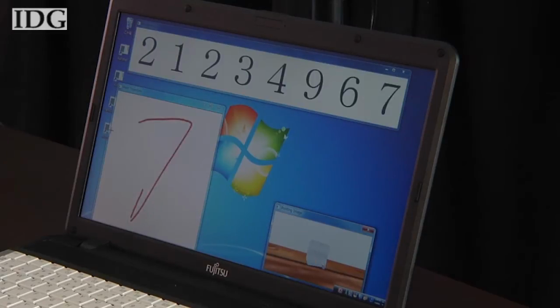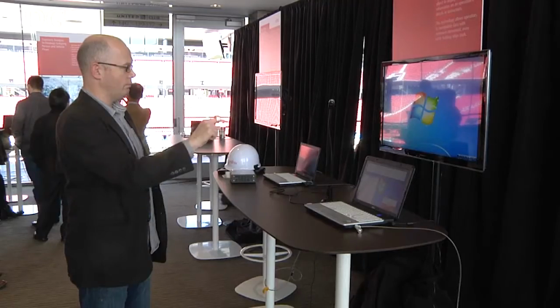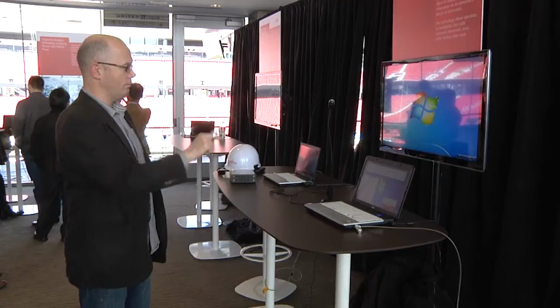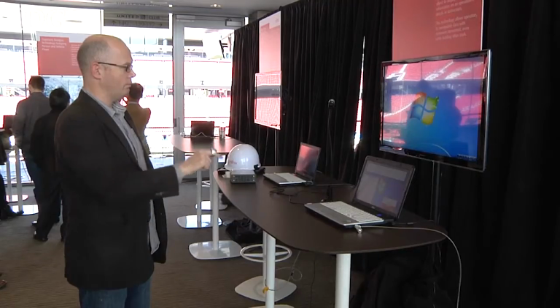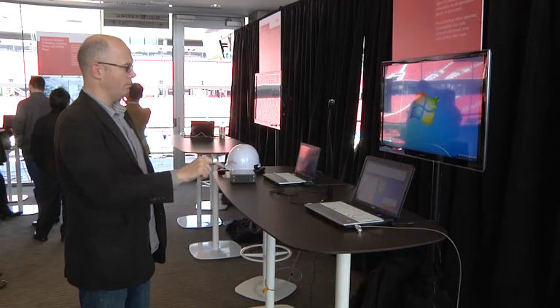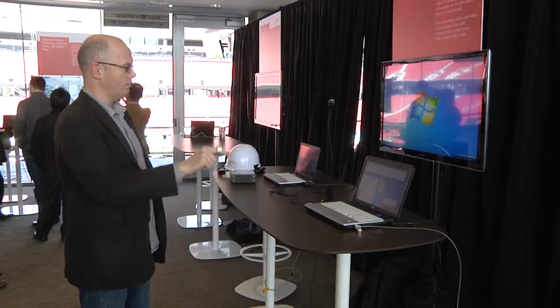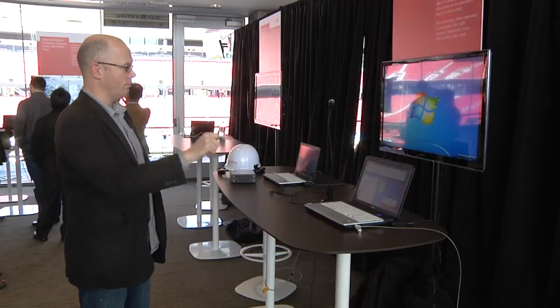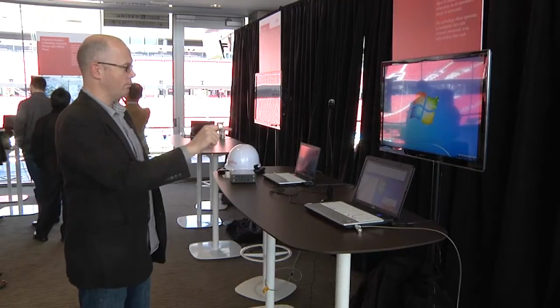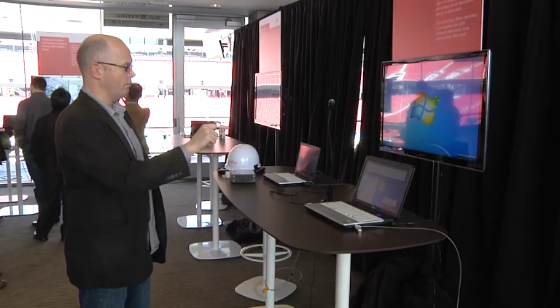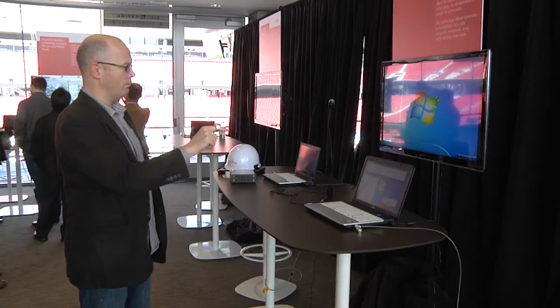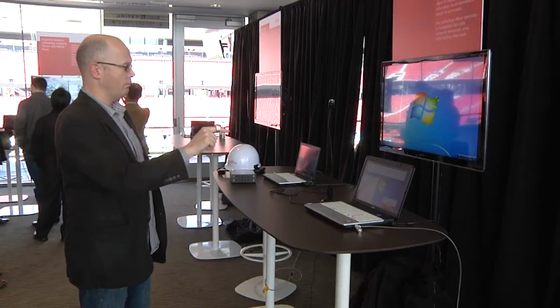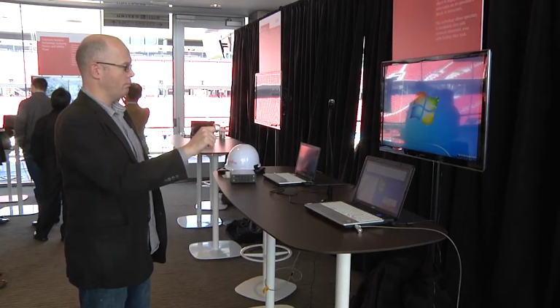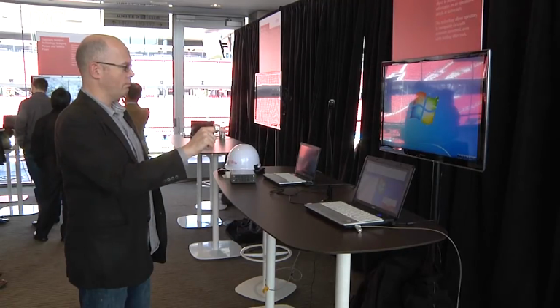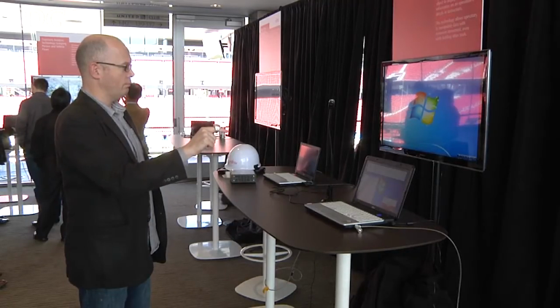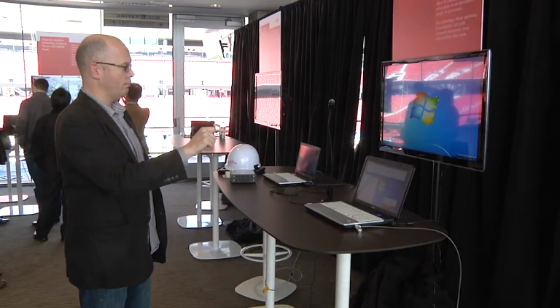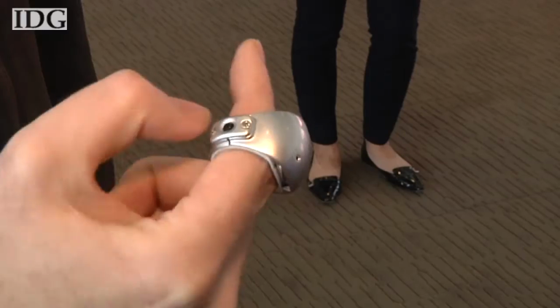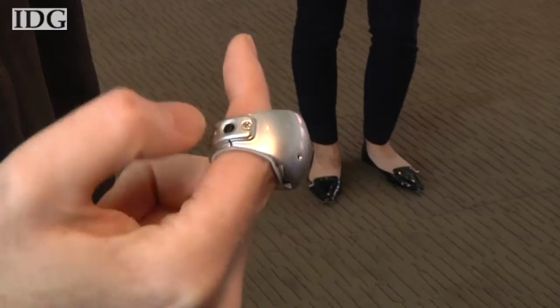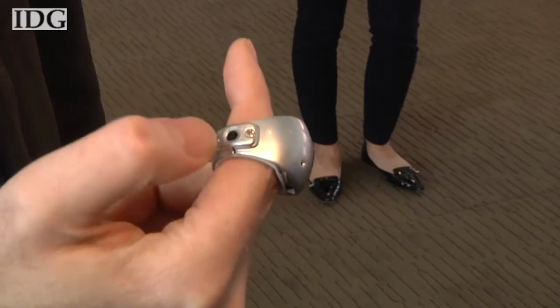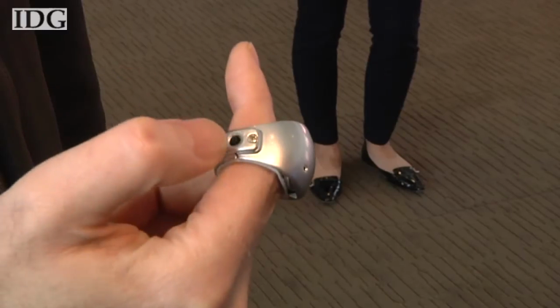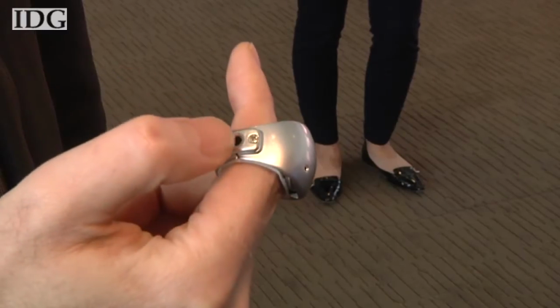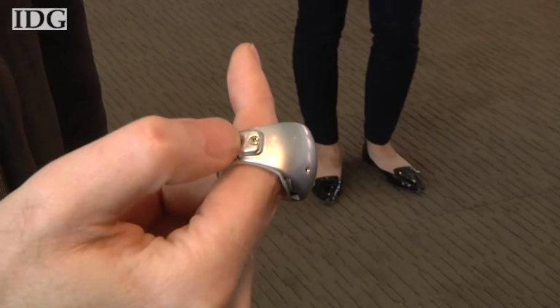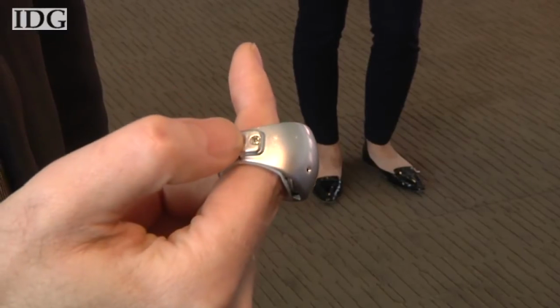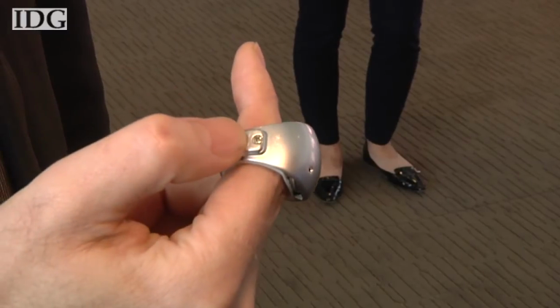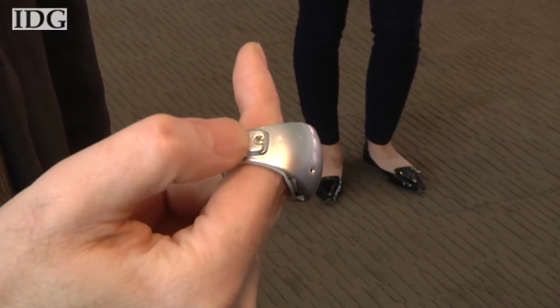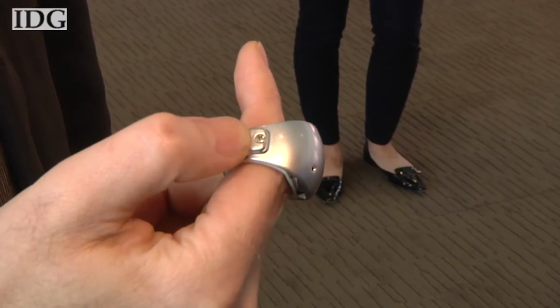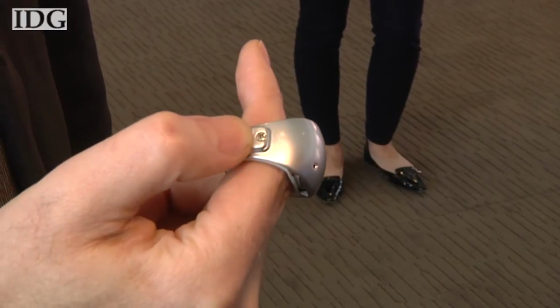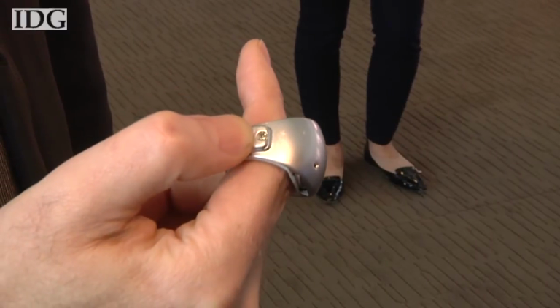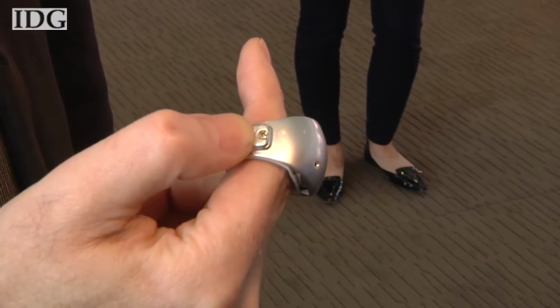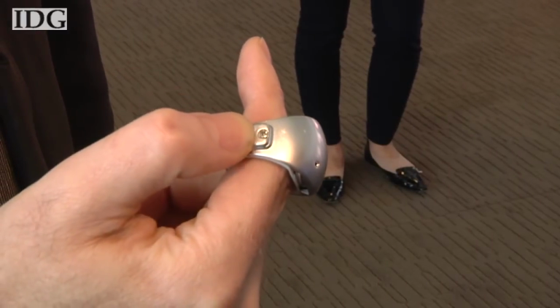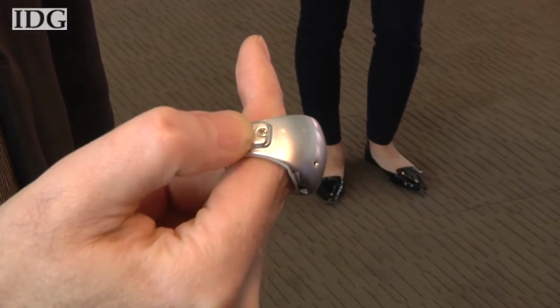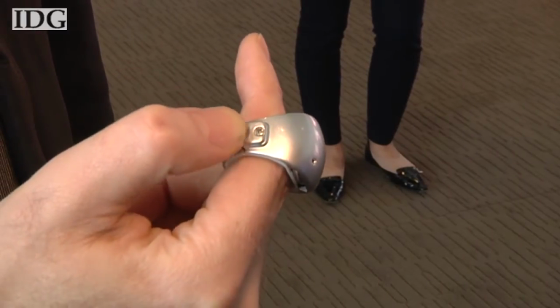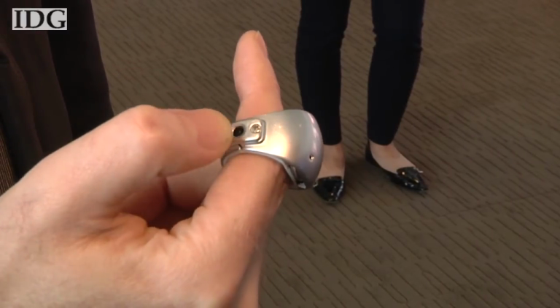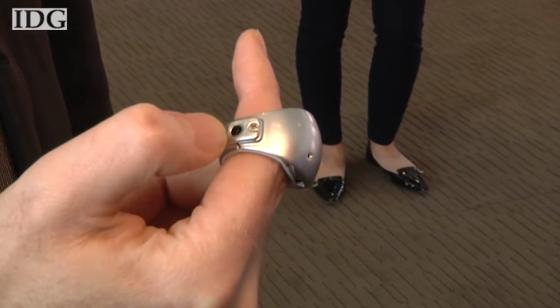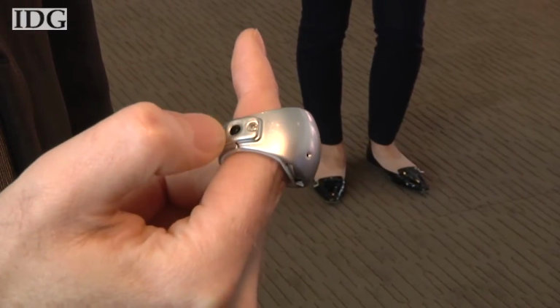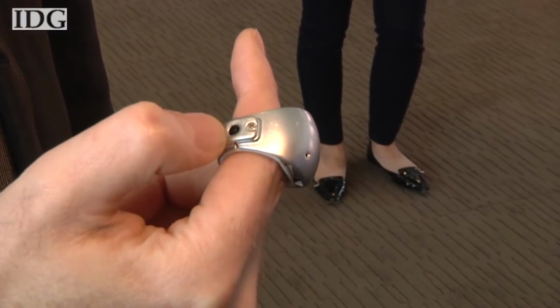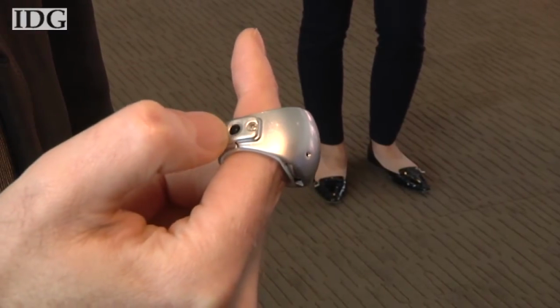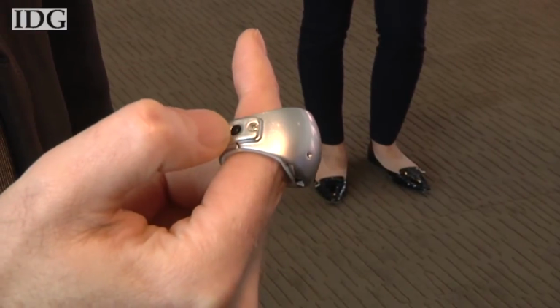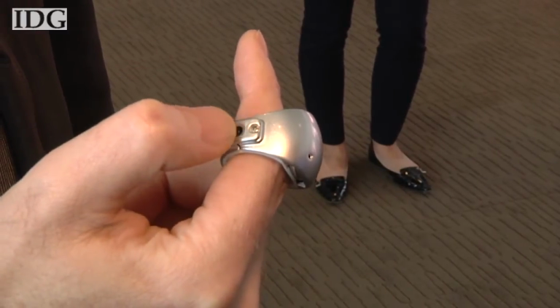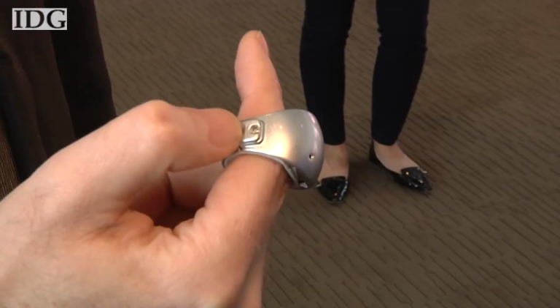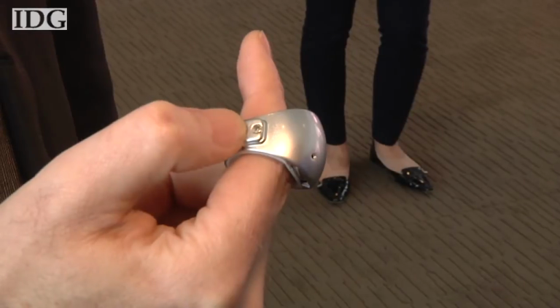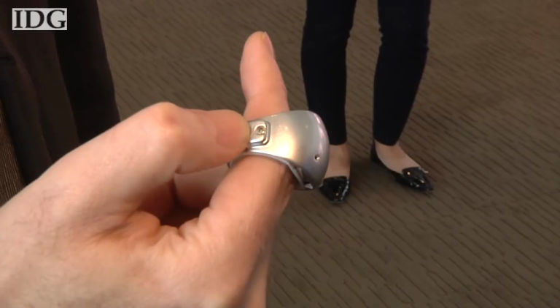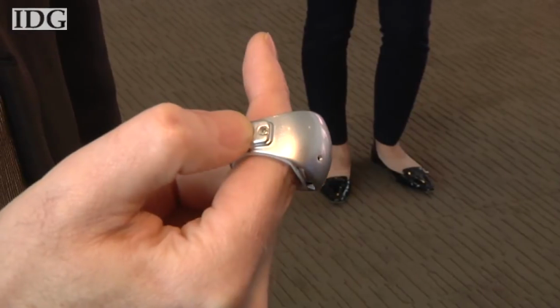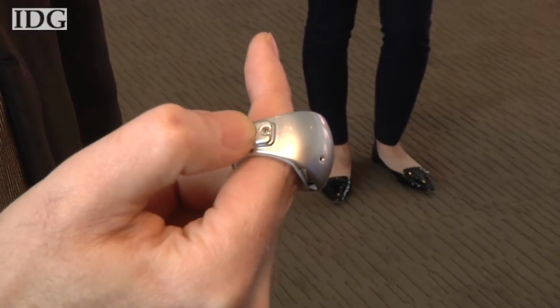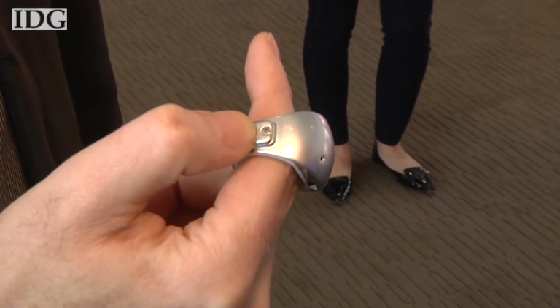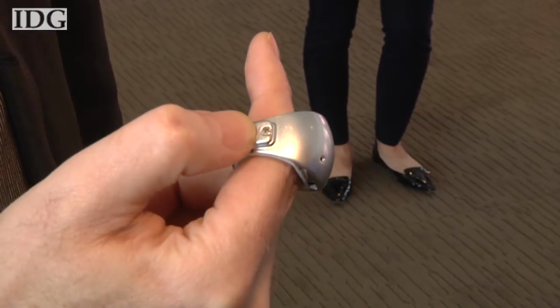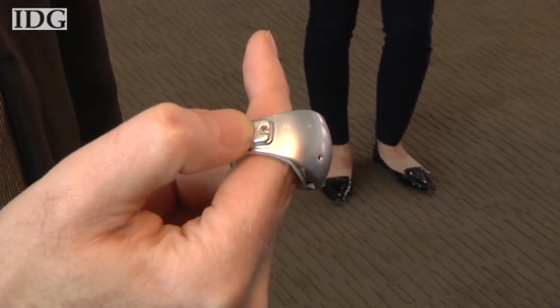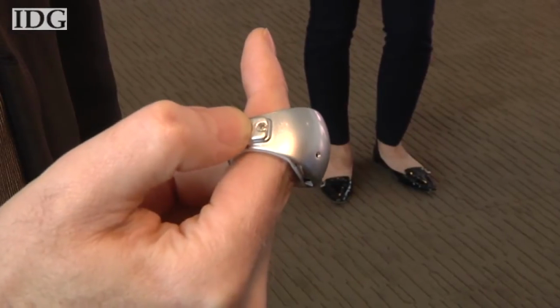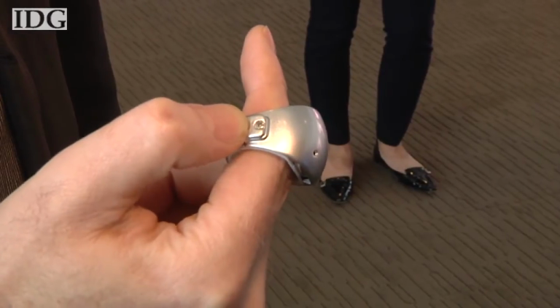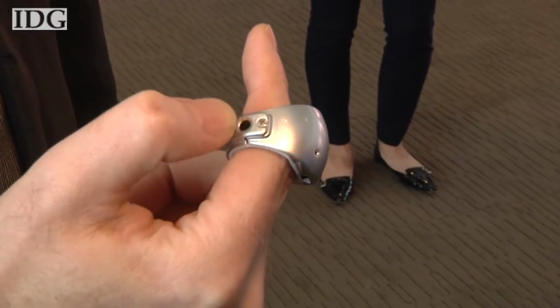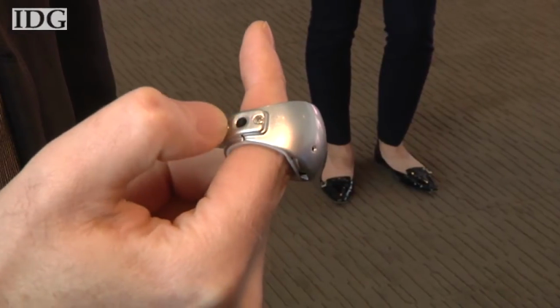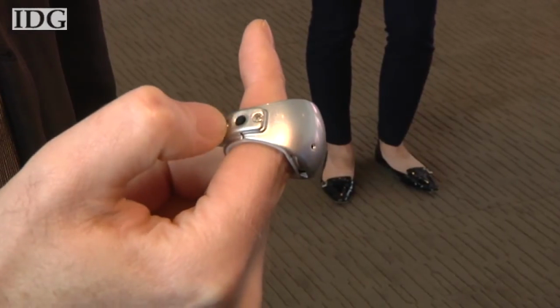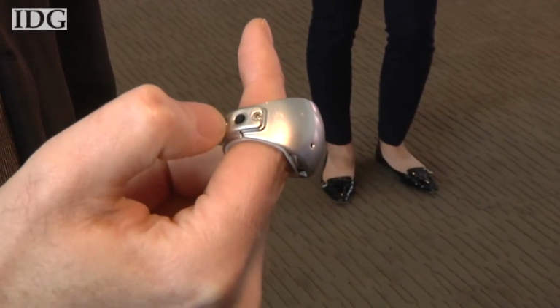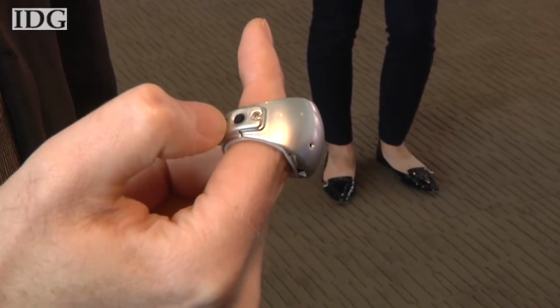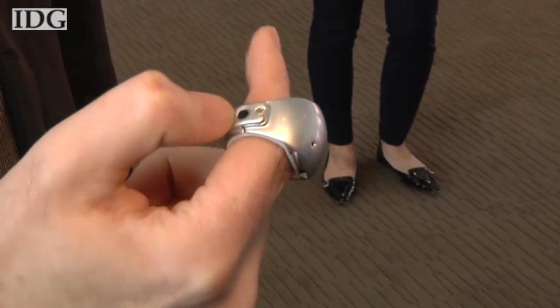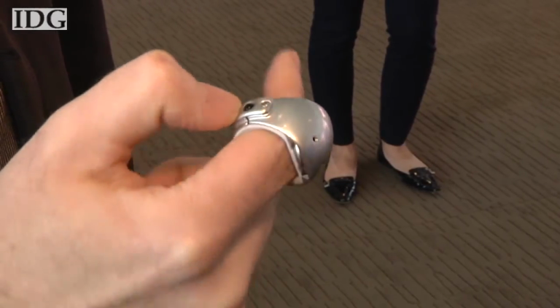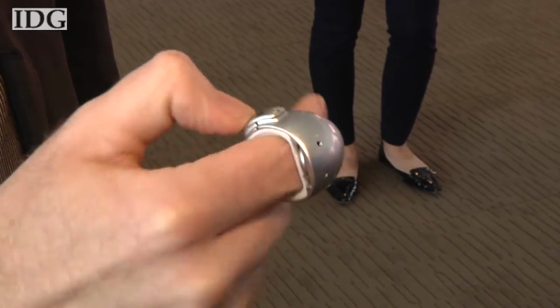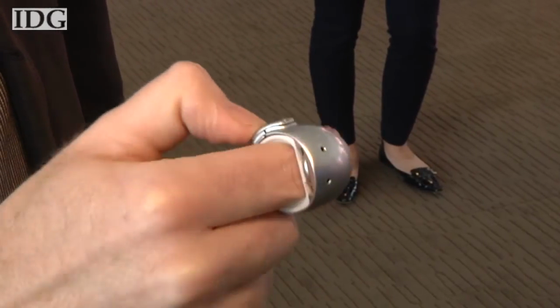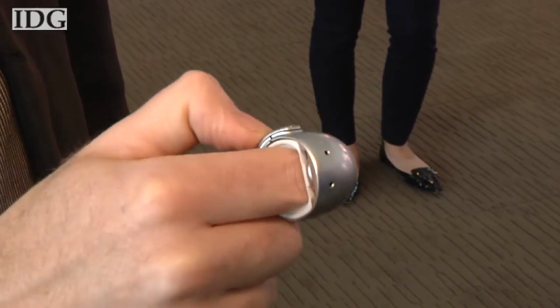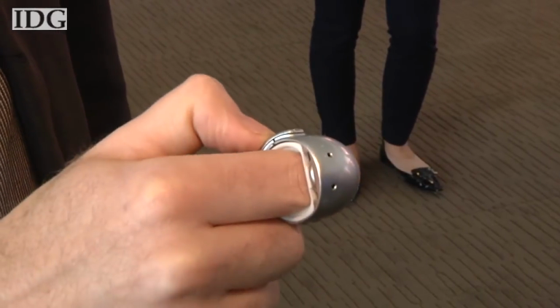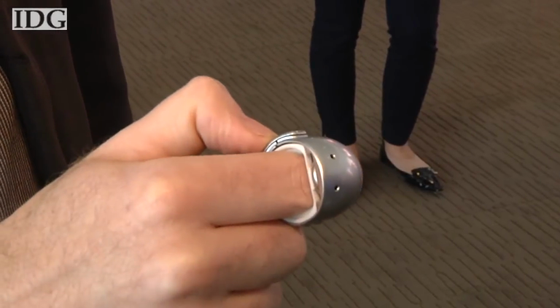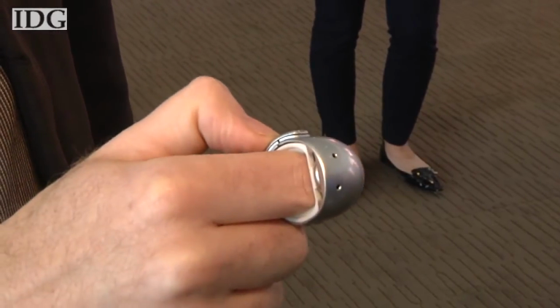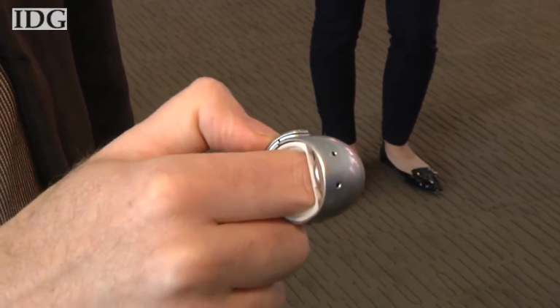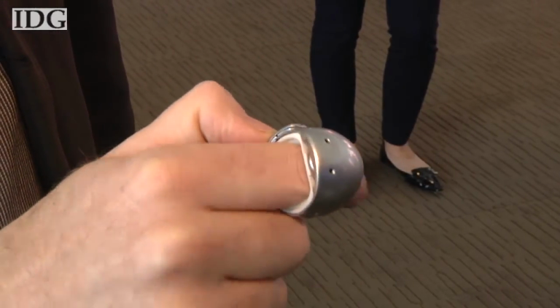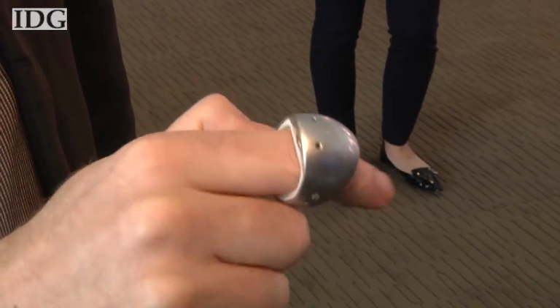There's a small button on the side which I have to press at the moment. When I press the button it sends data to the computer.